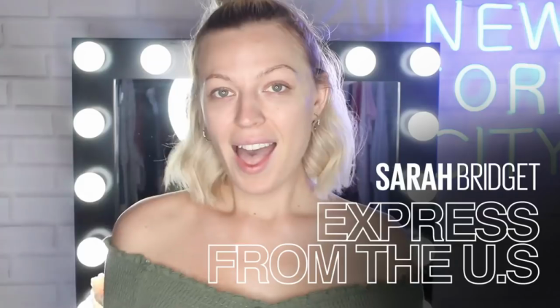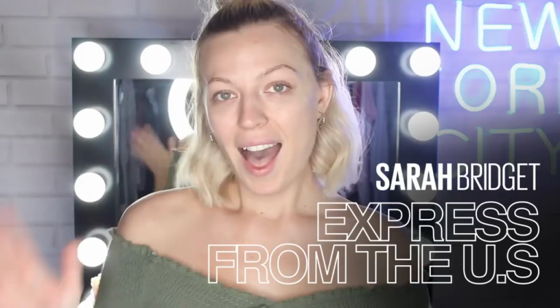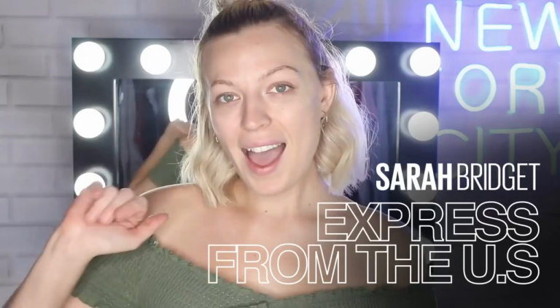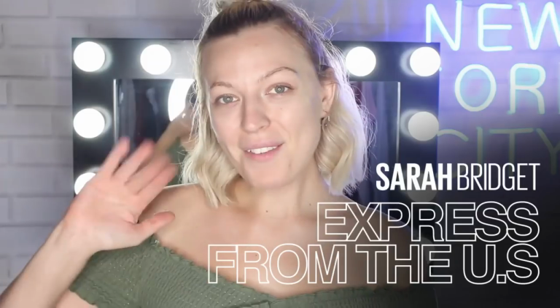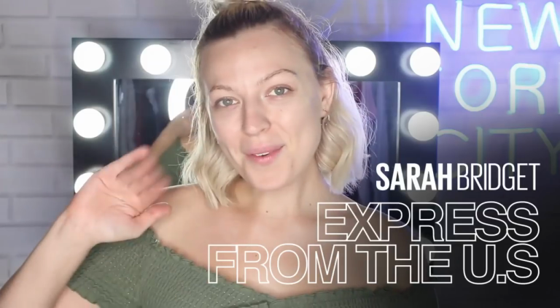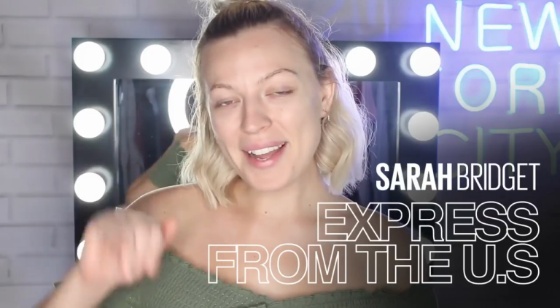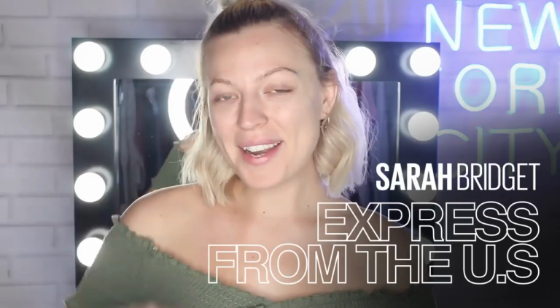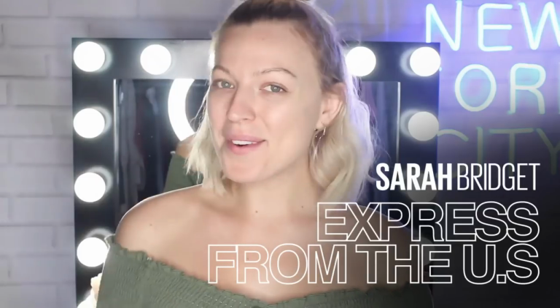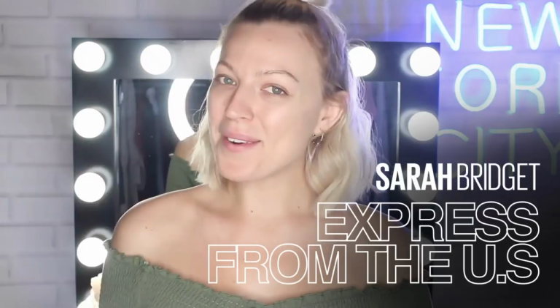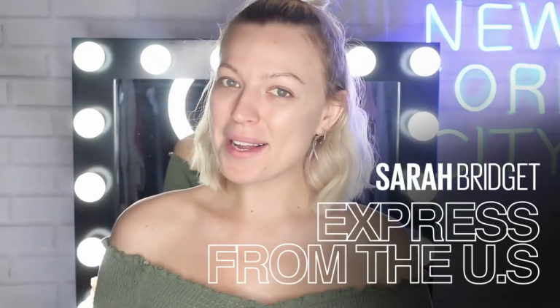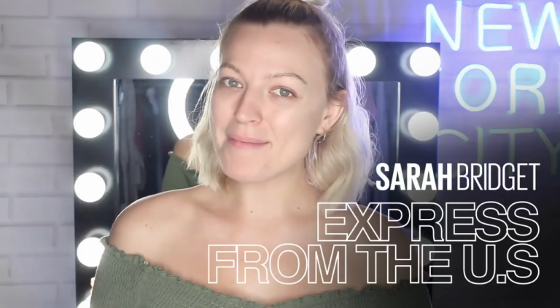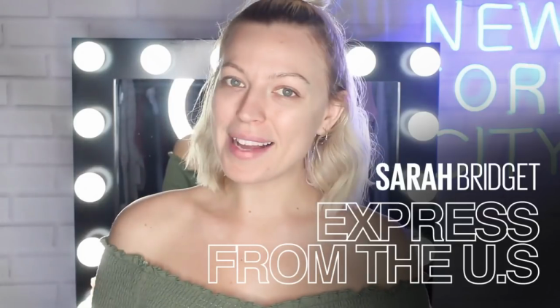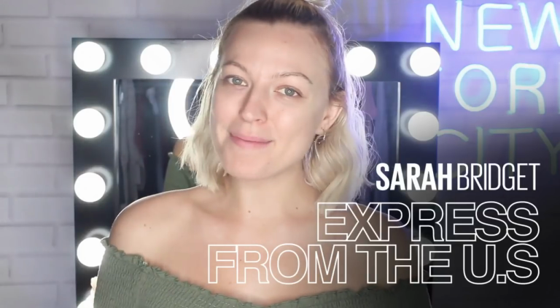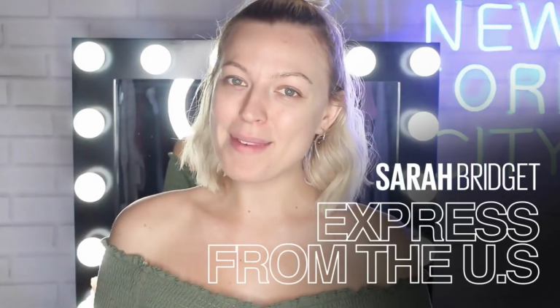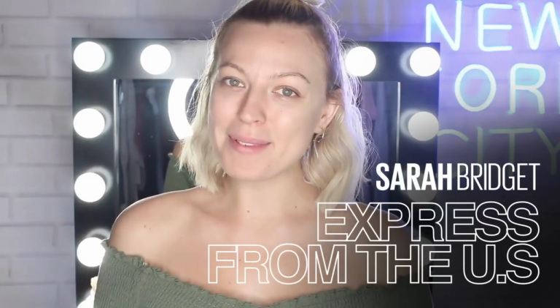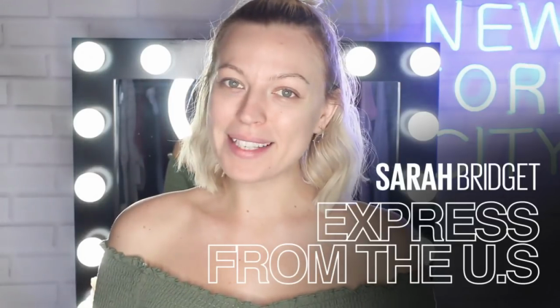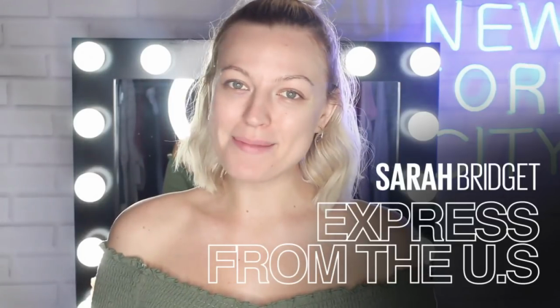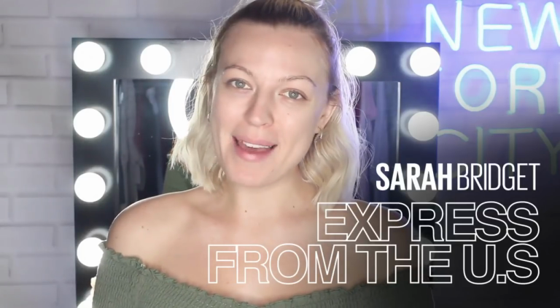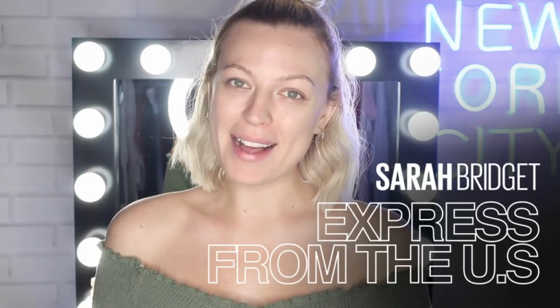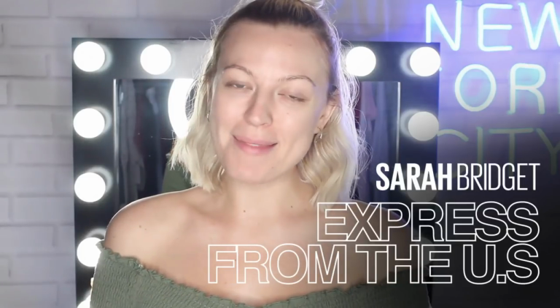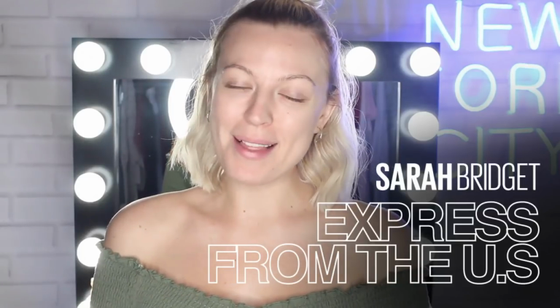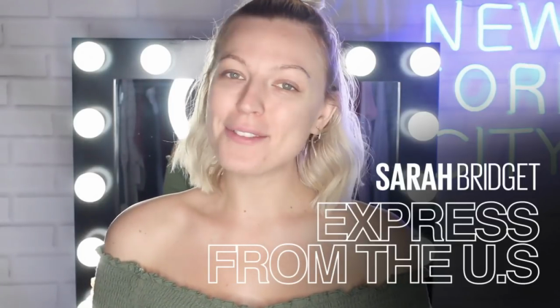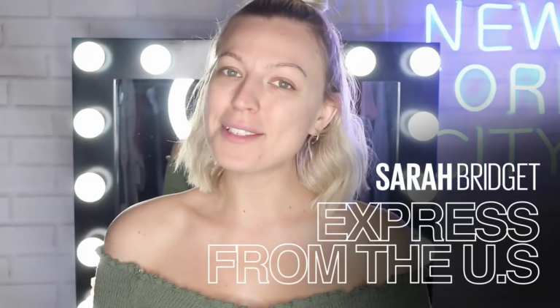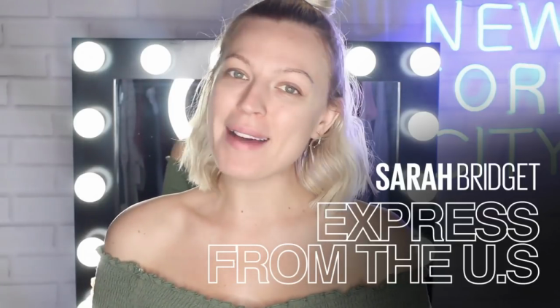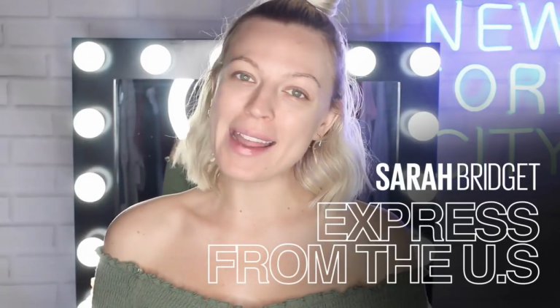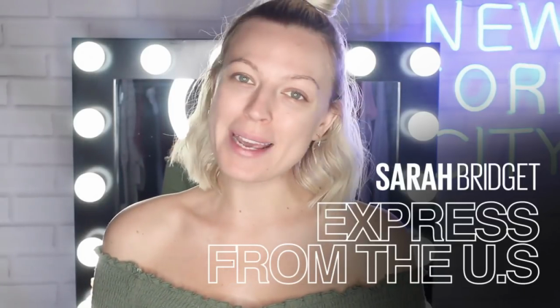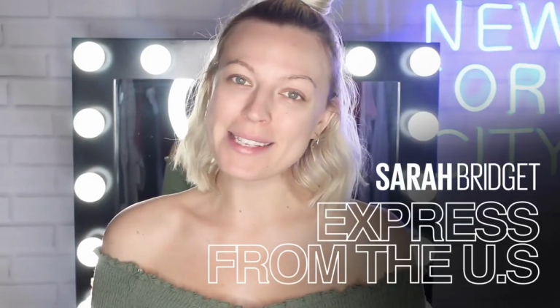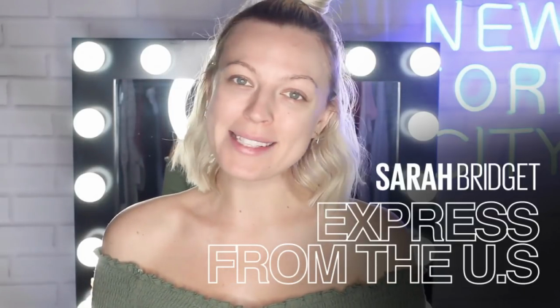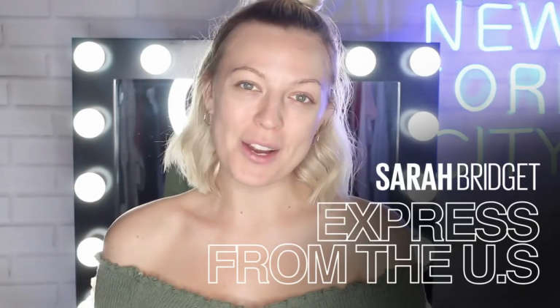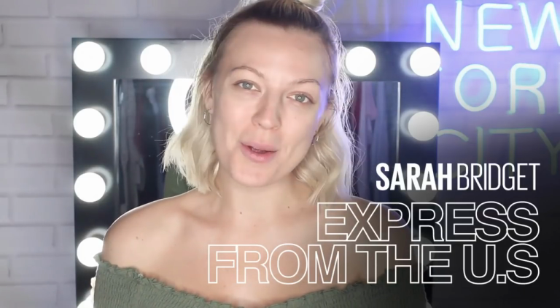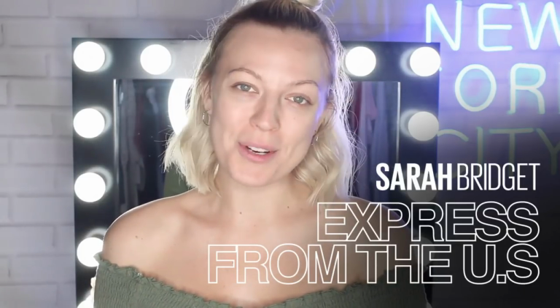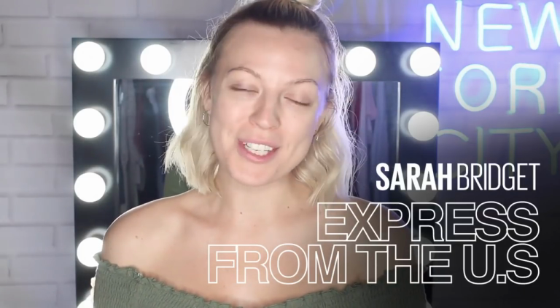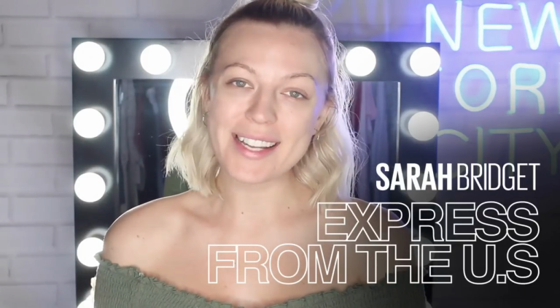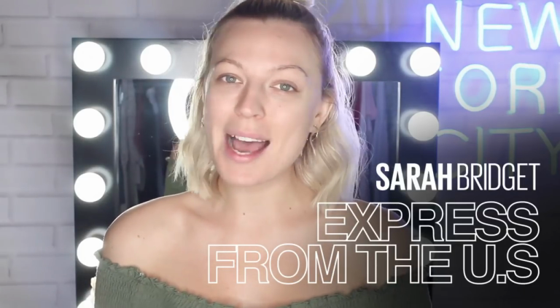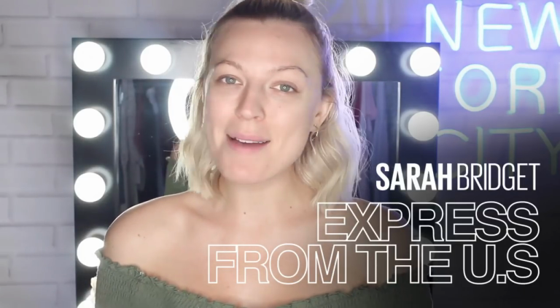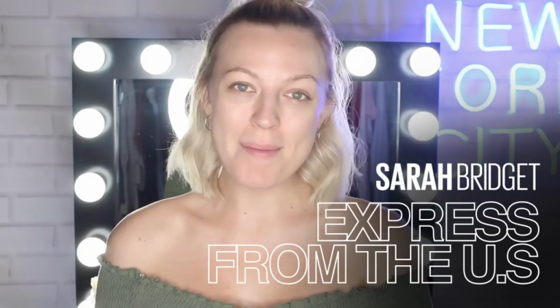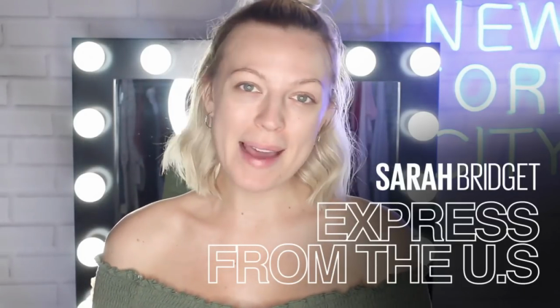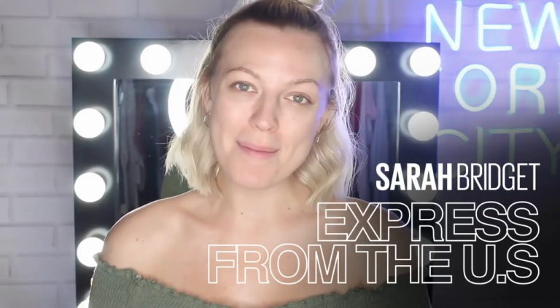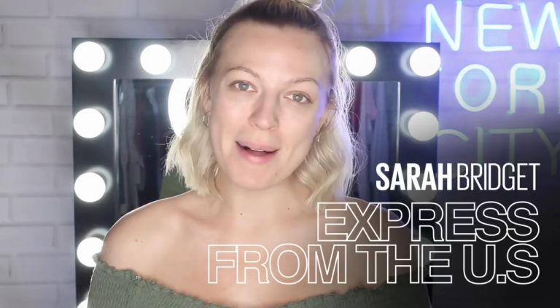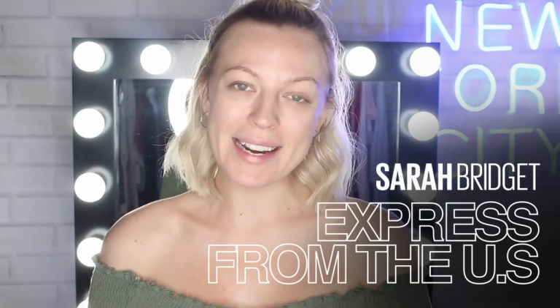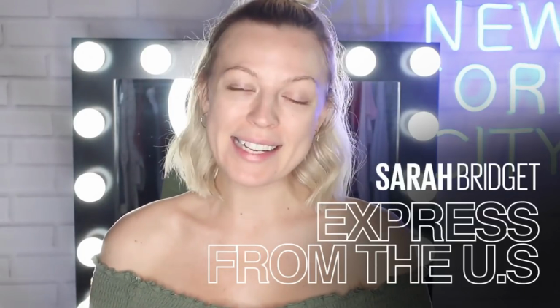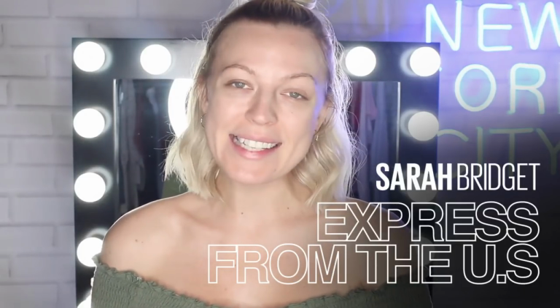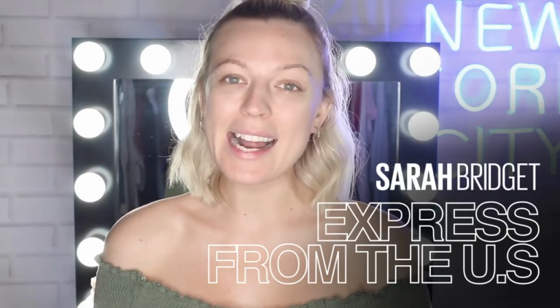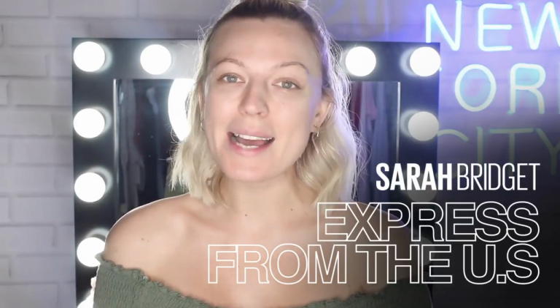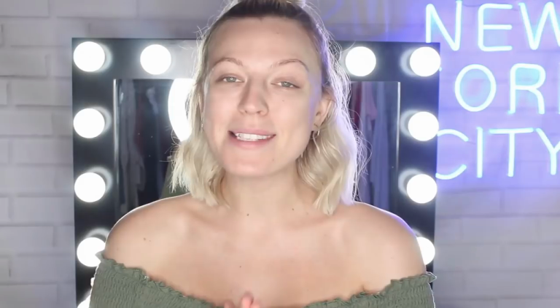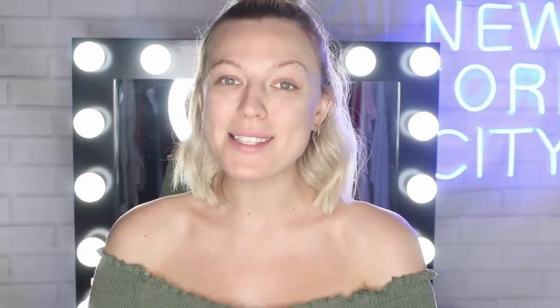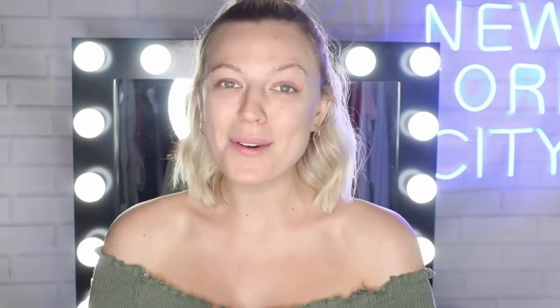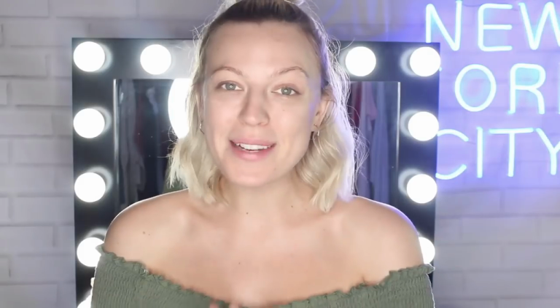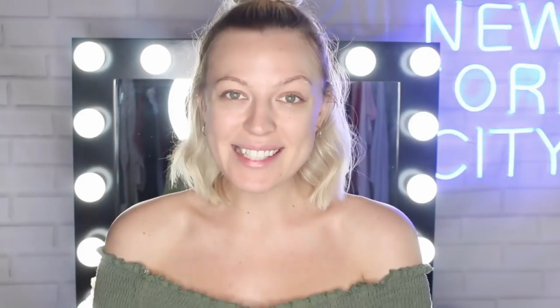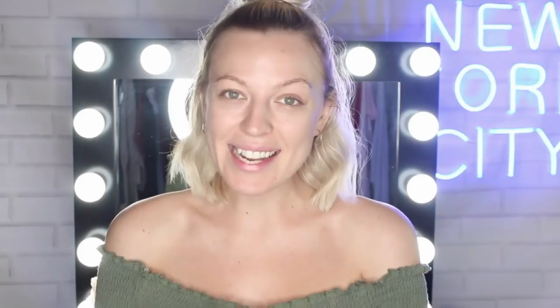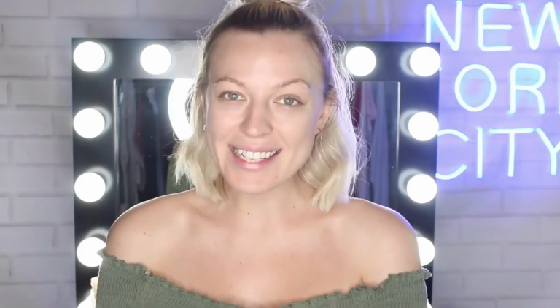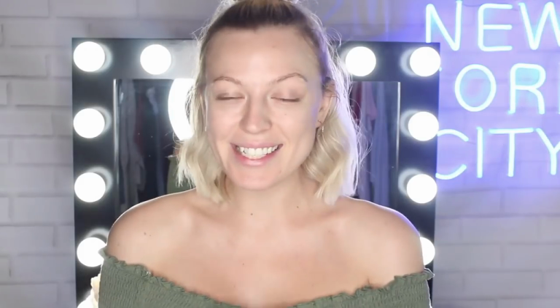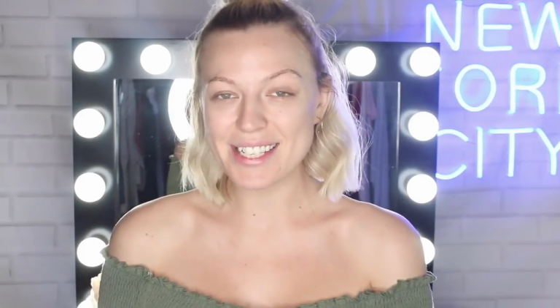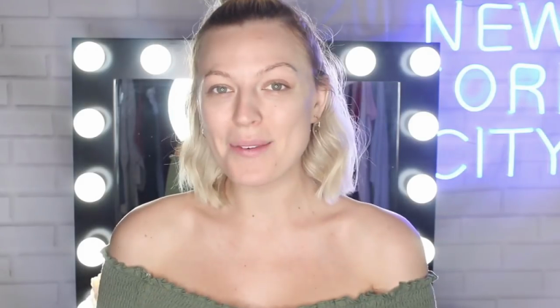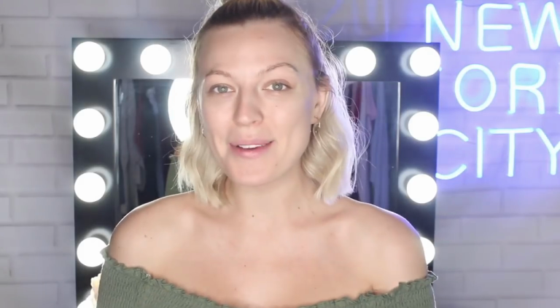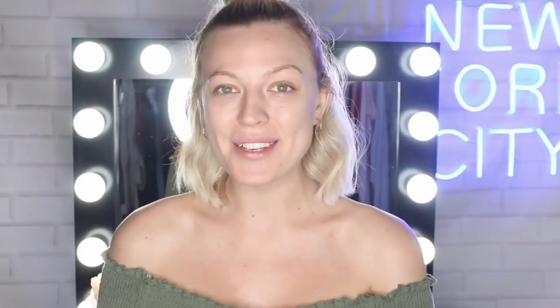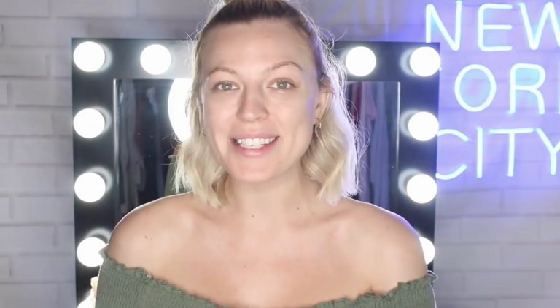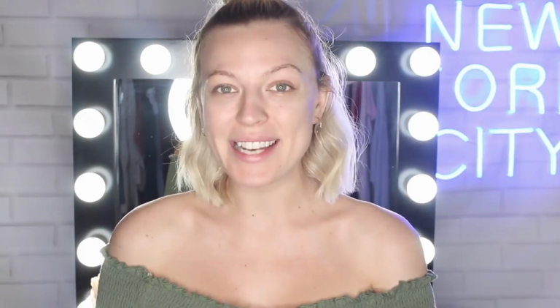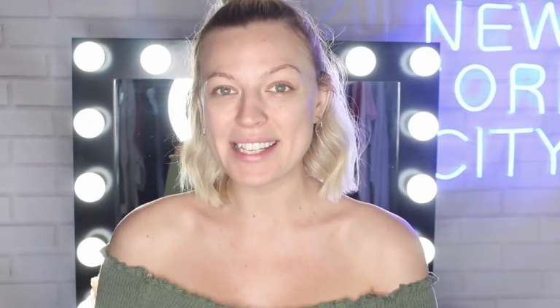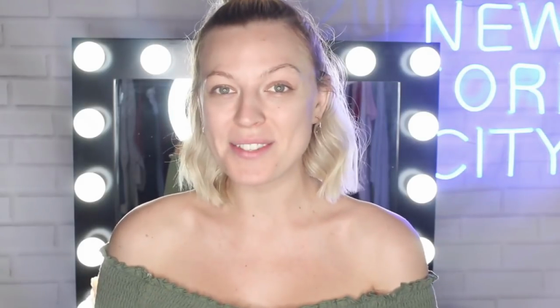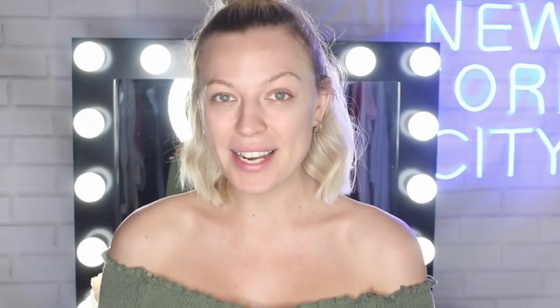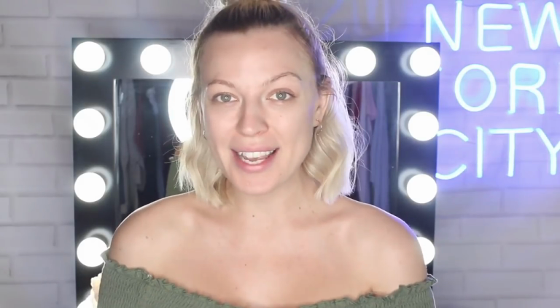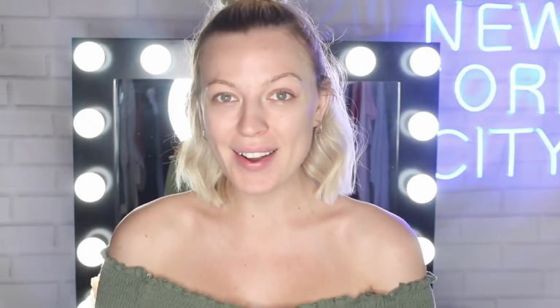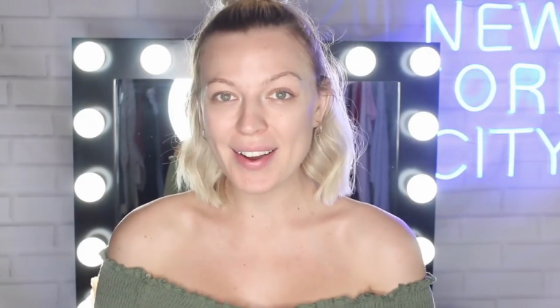Hi everyone! Welcome back to Maybelline's Makeup Loft. My name is Sarah Bridget, I'm a makeup artist and I'm so excited to share with you today's video.